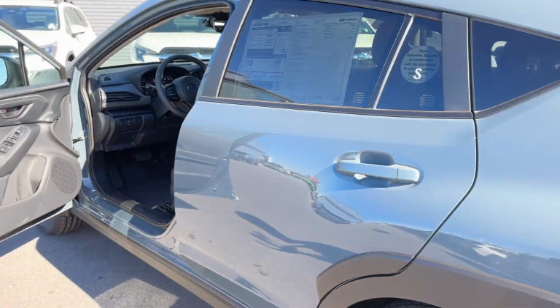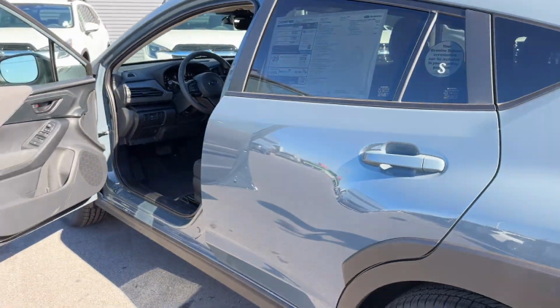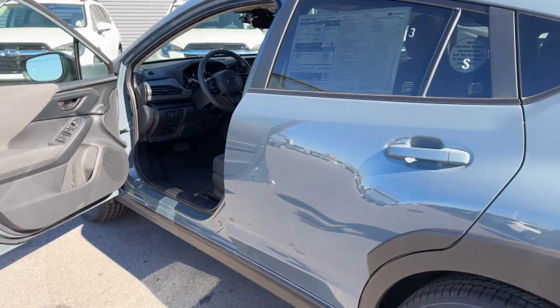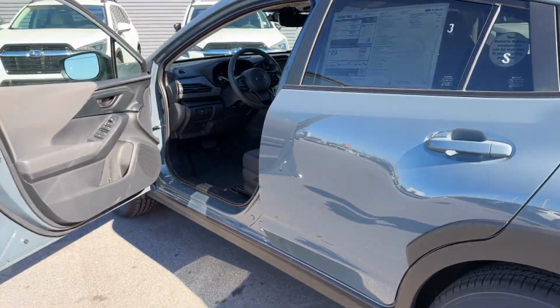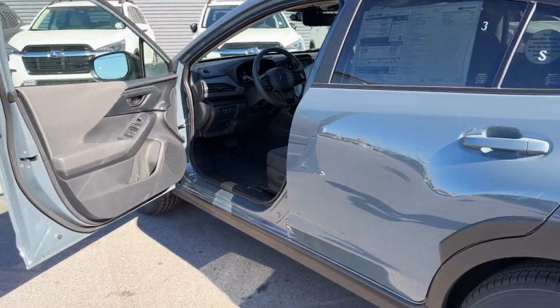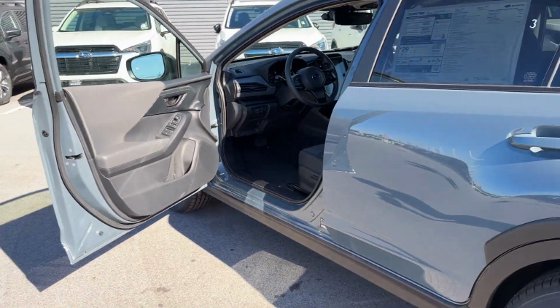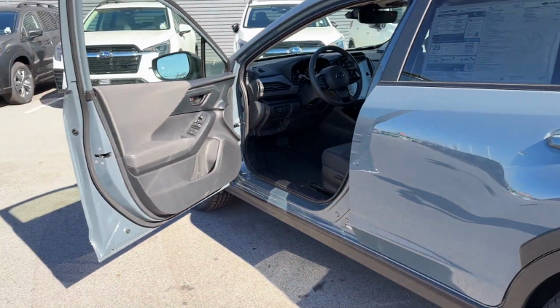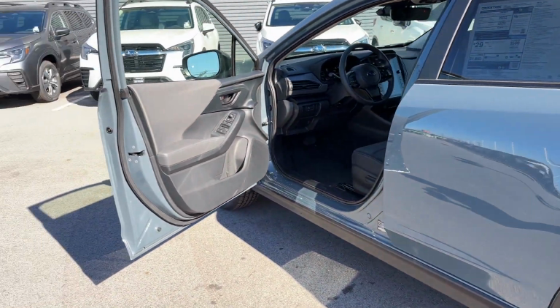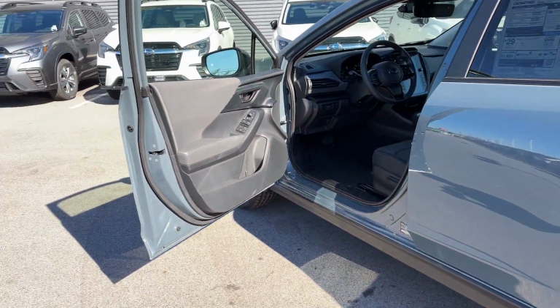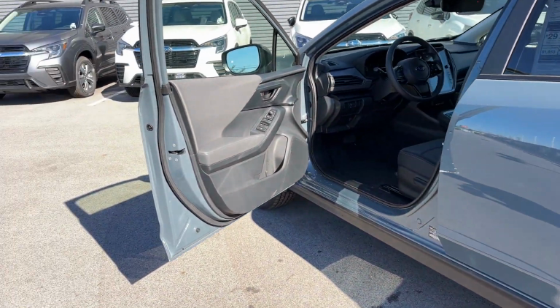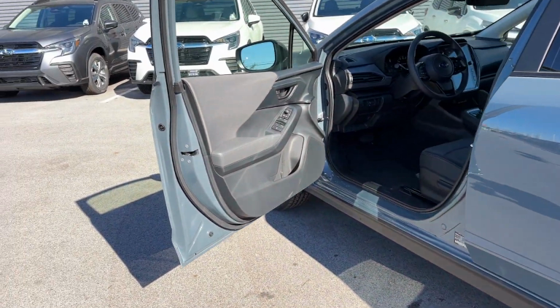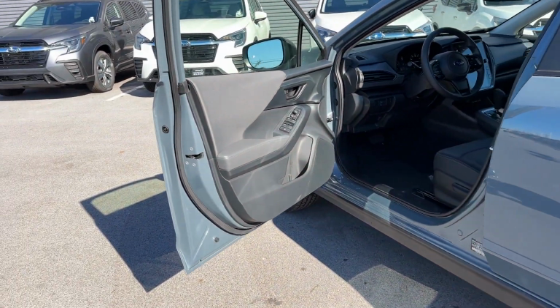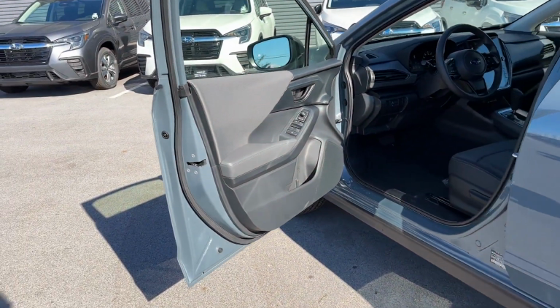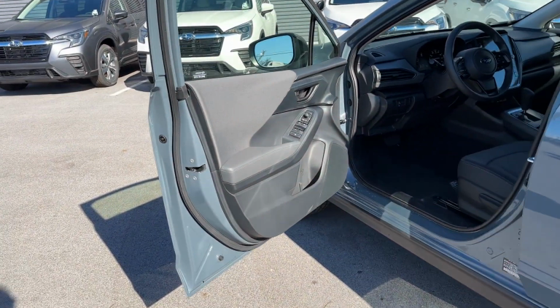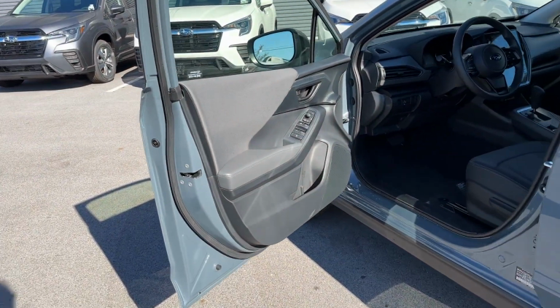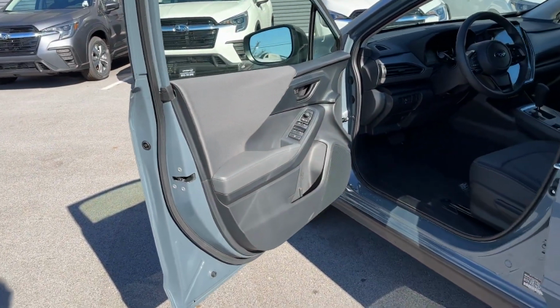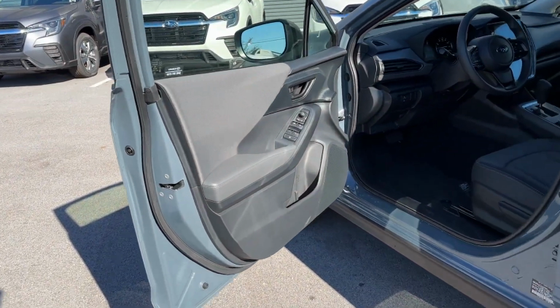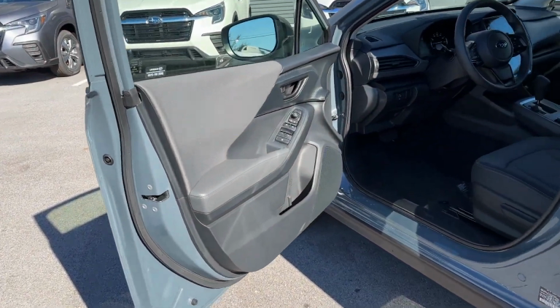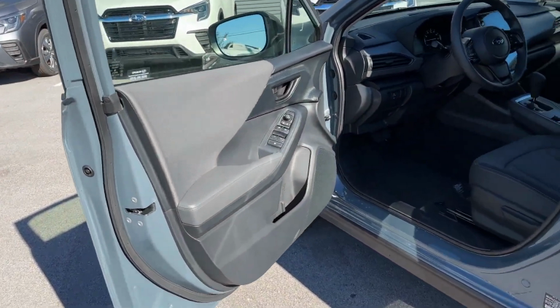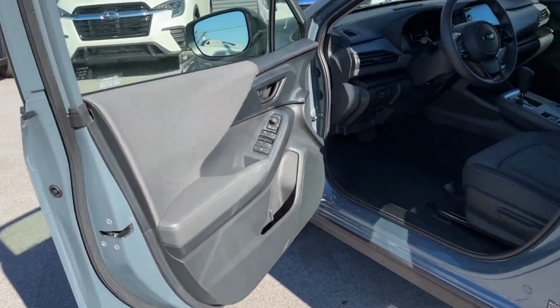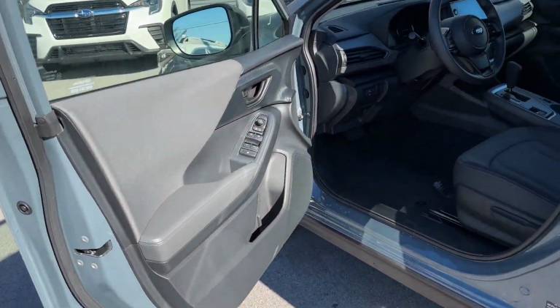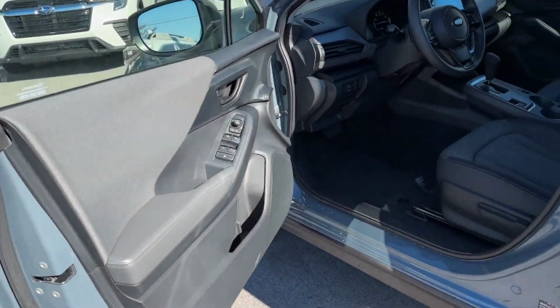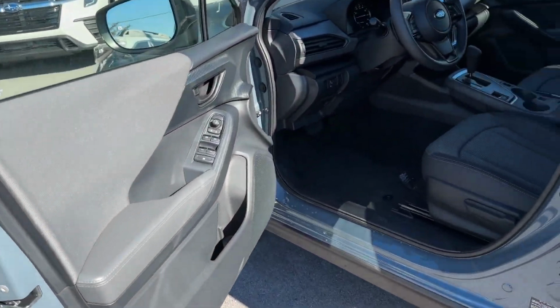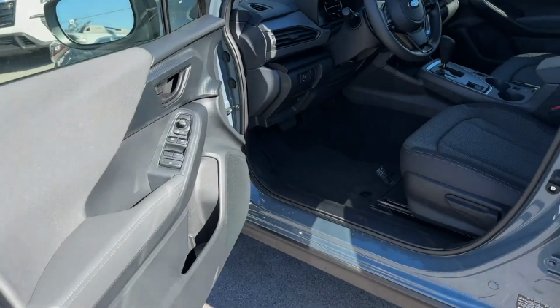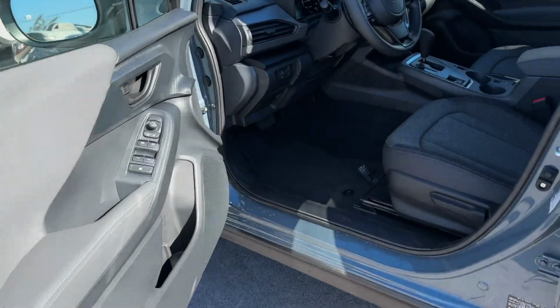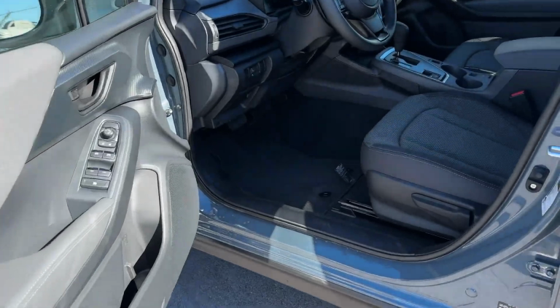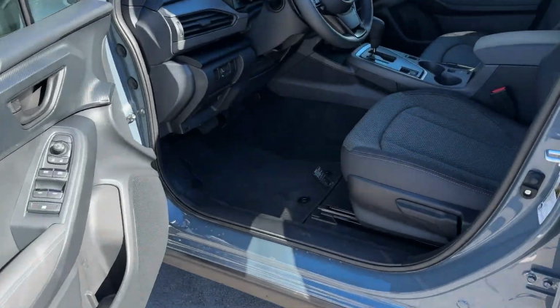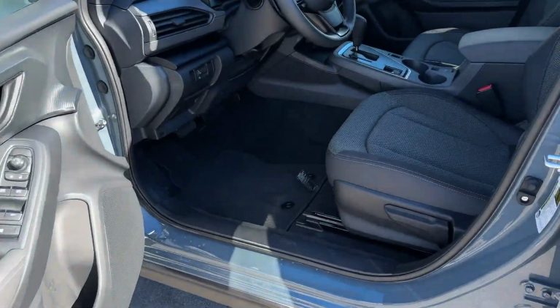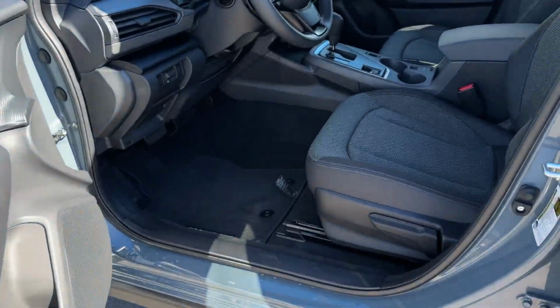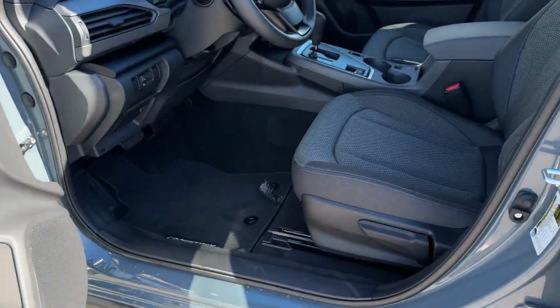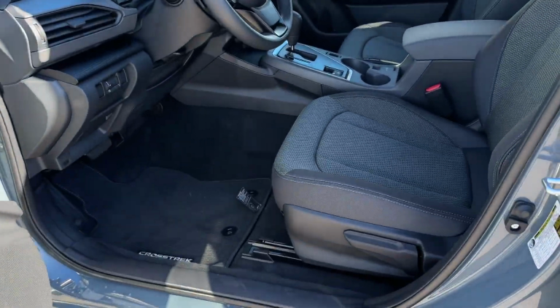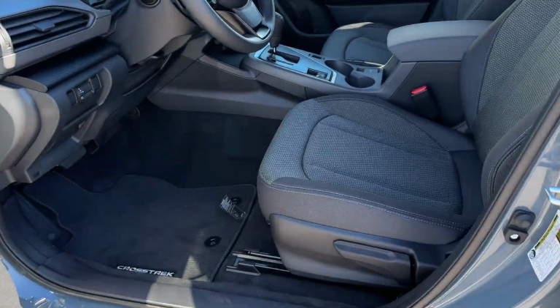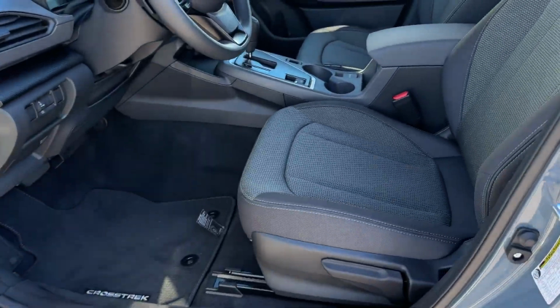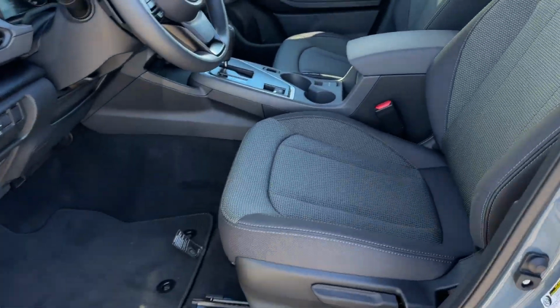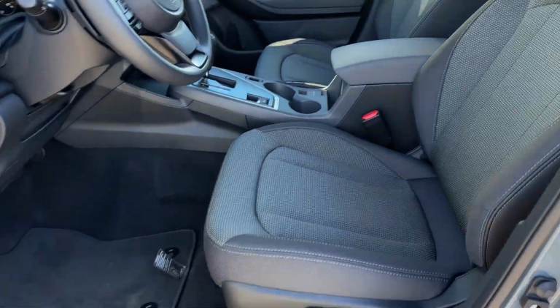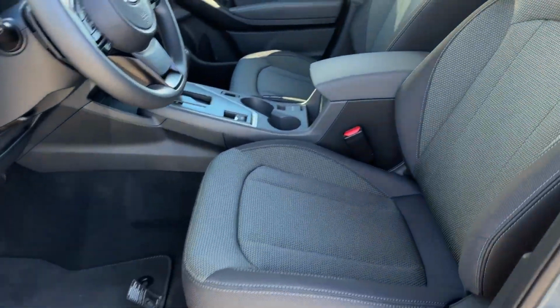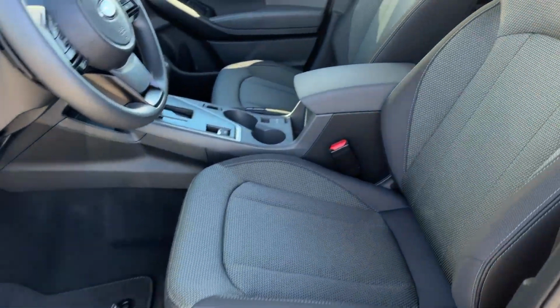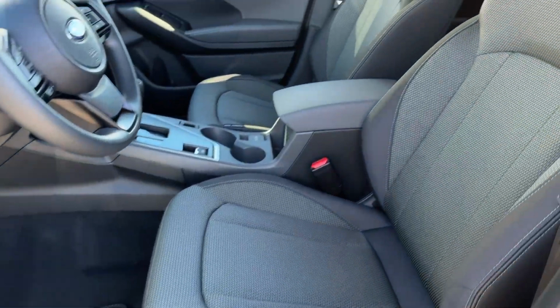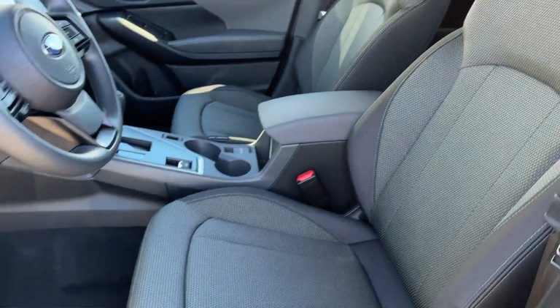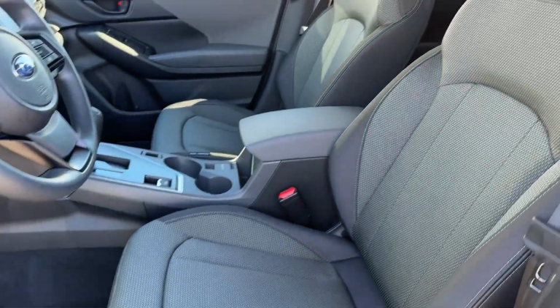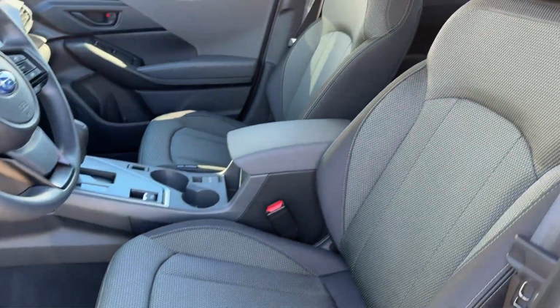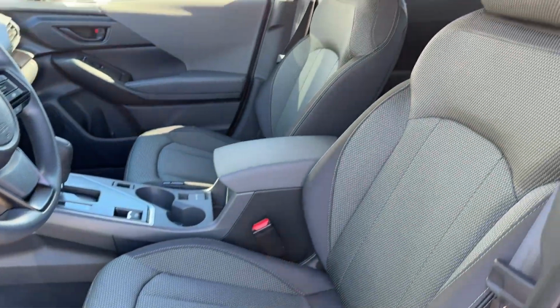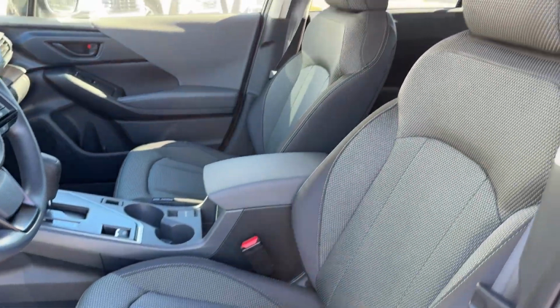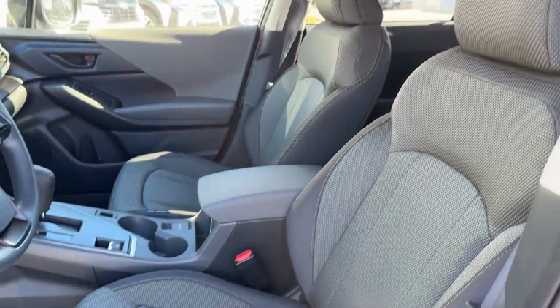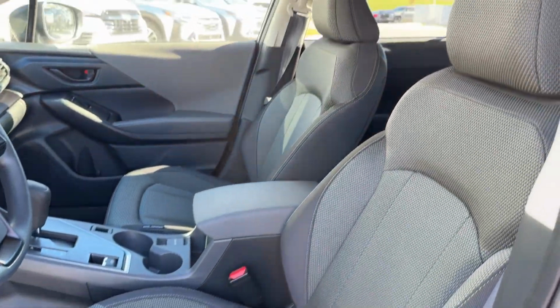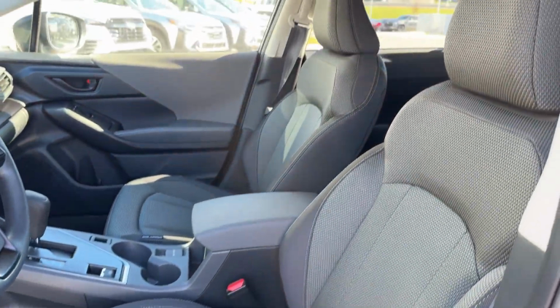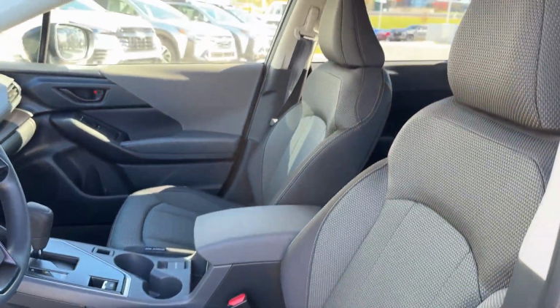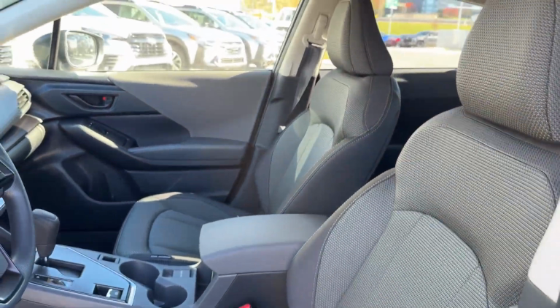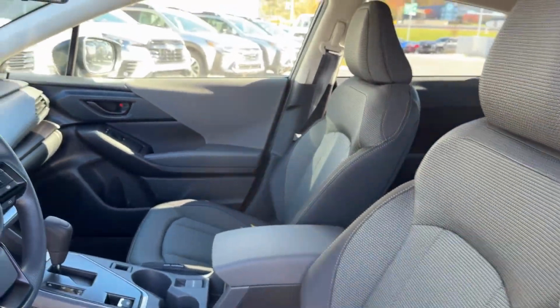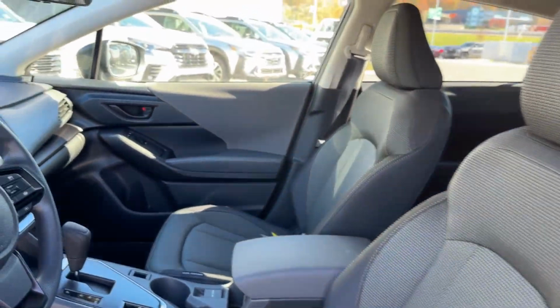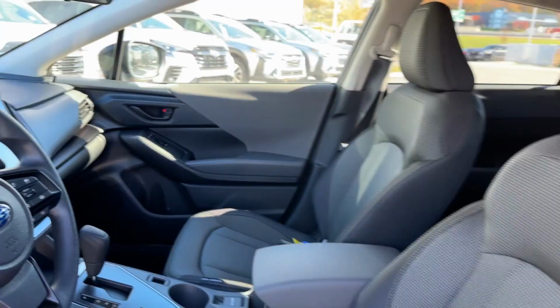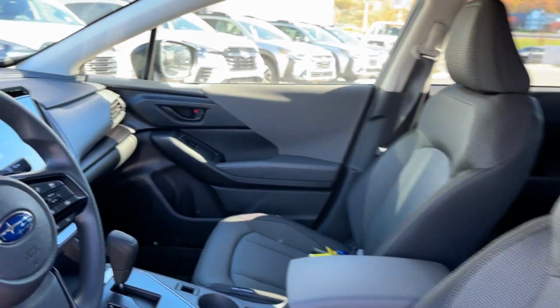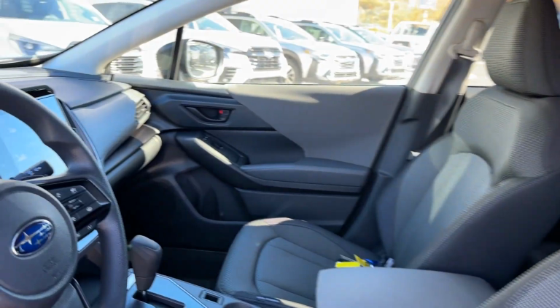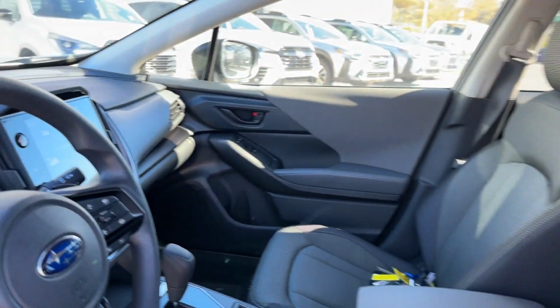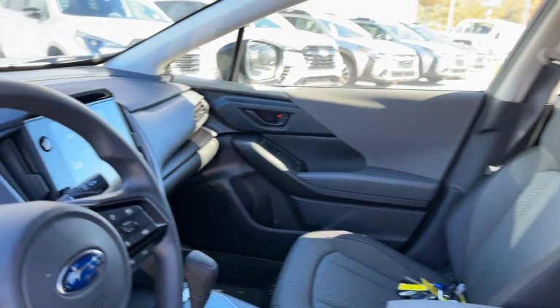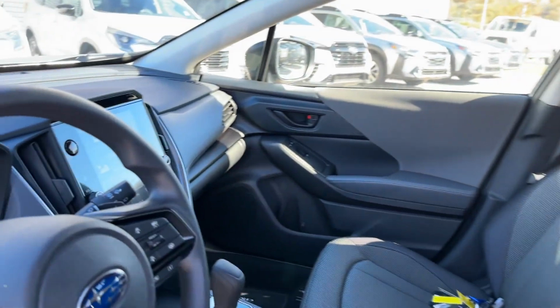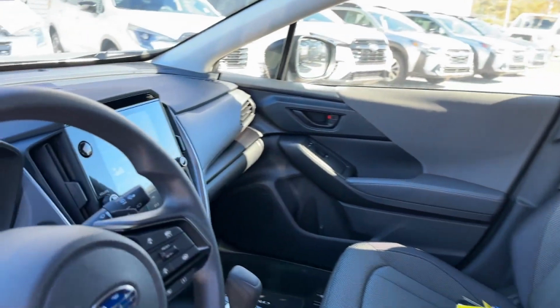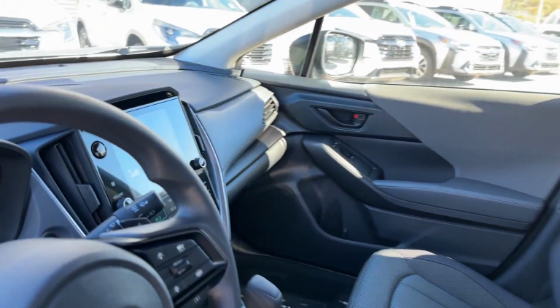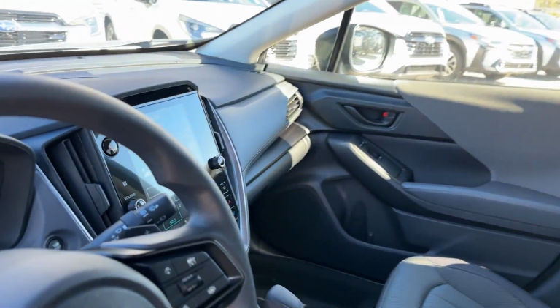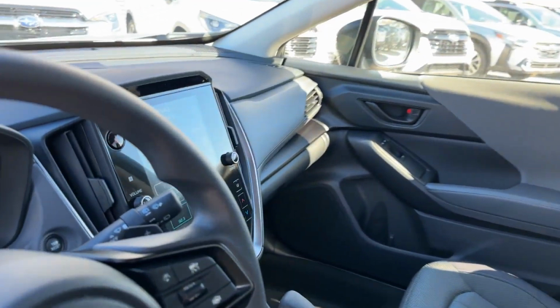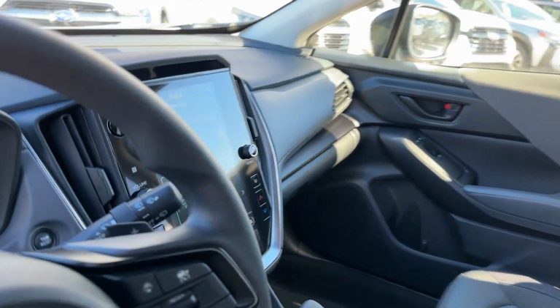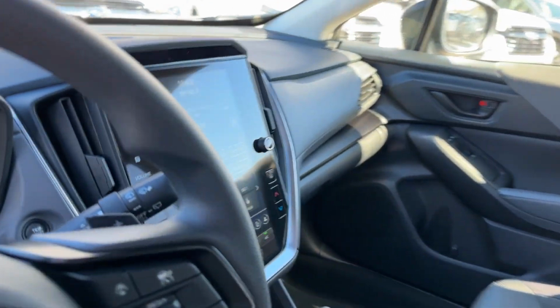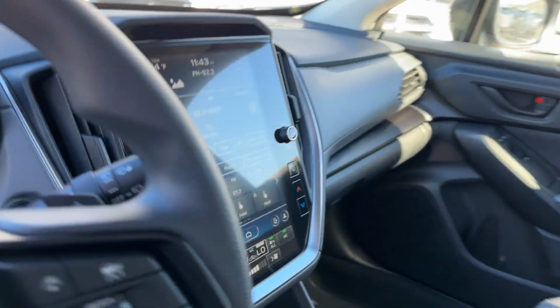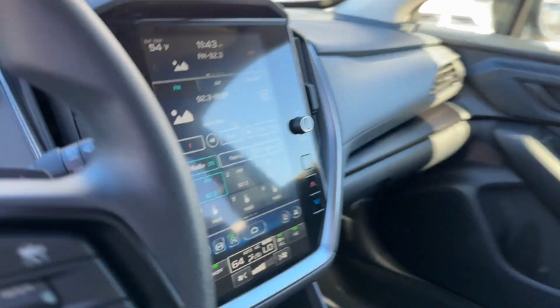Rear Spoiler. Auto Climate Control. Keyless Entry. This stylish, long-lasting ride won't last long, so hurry!